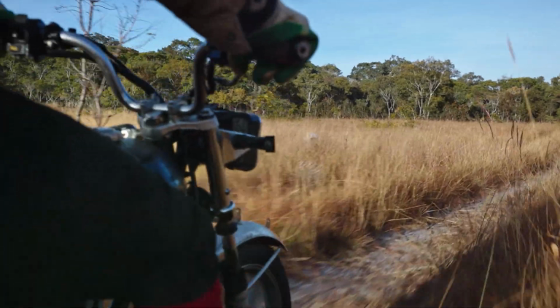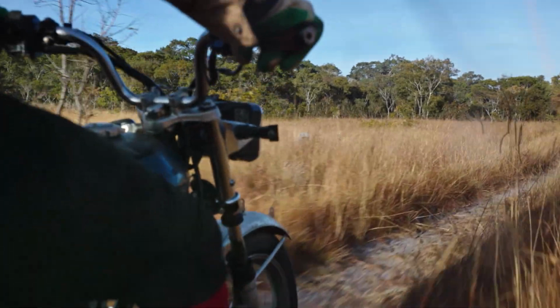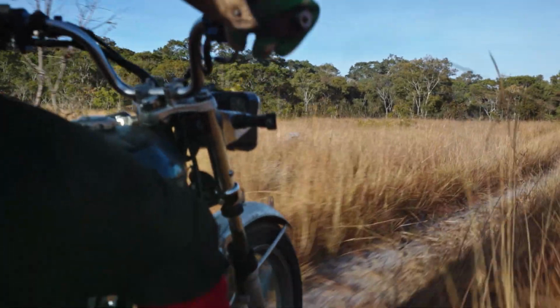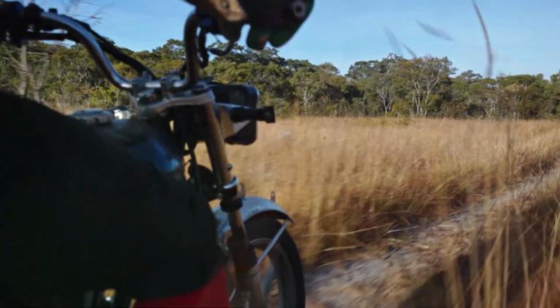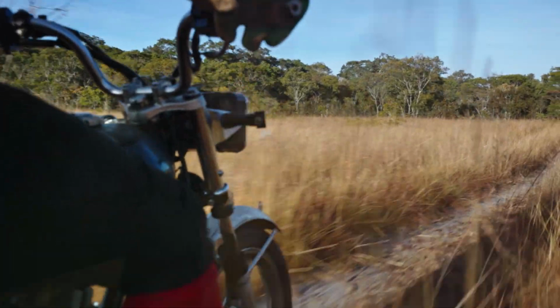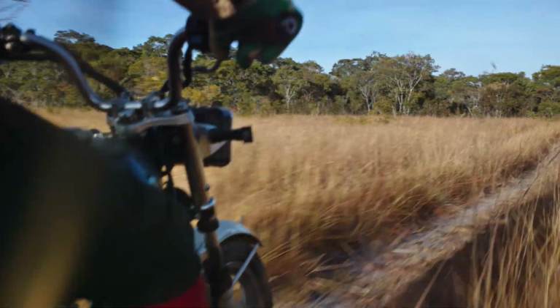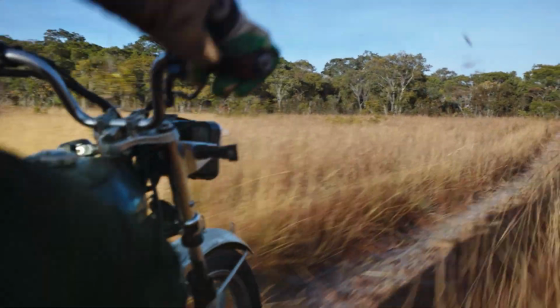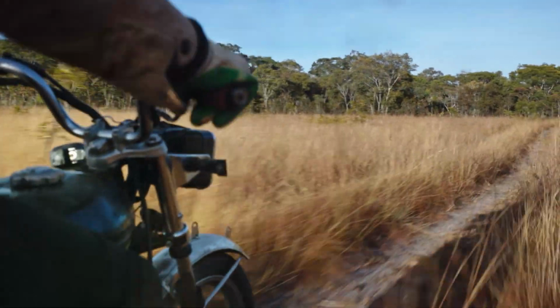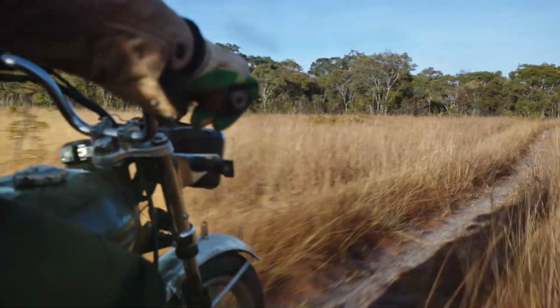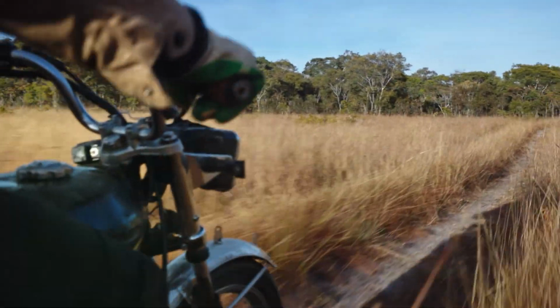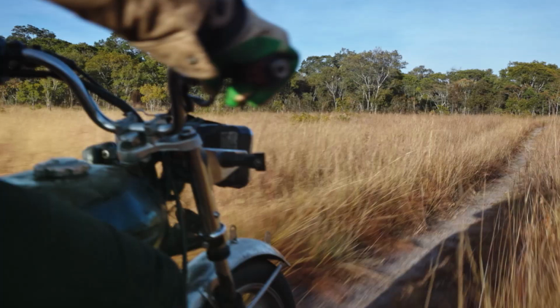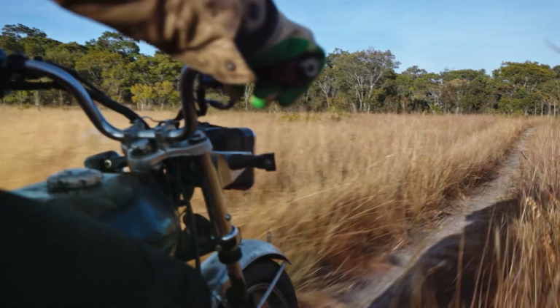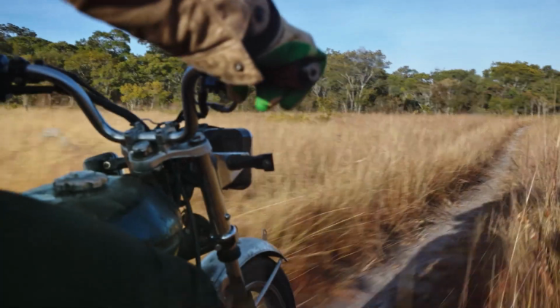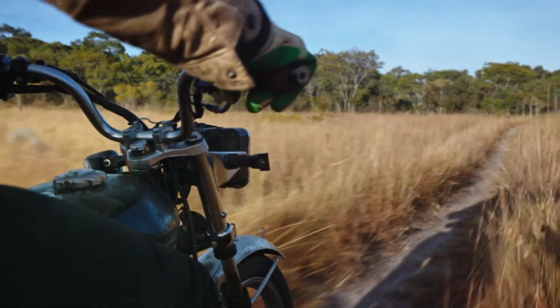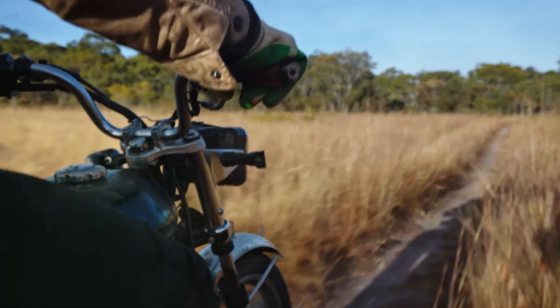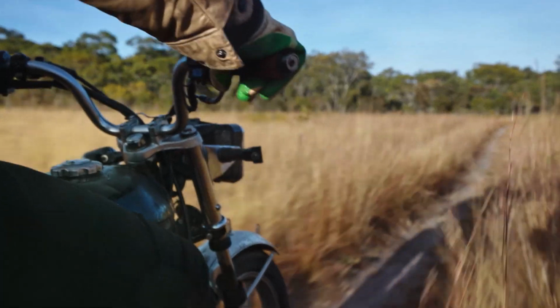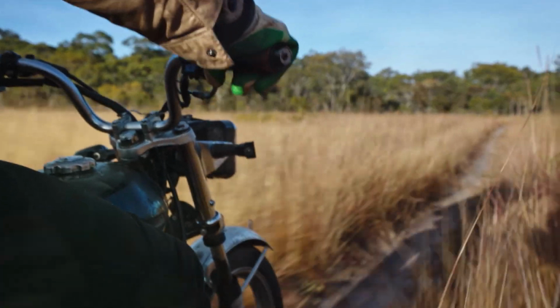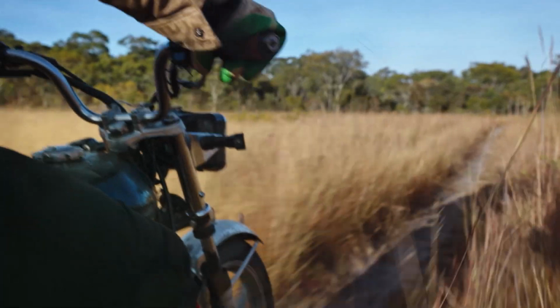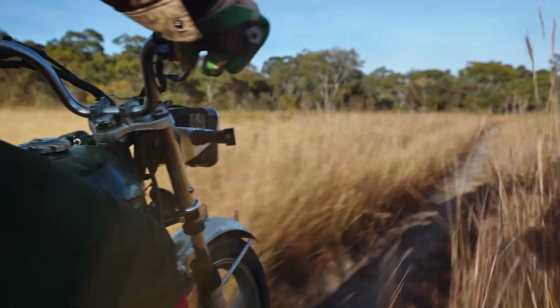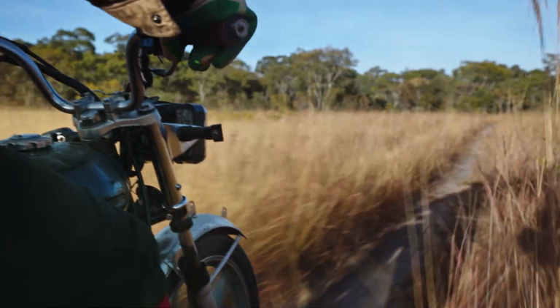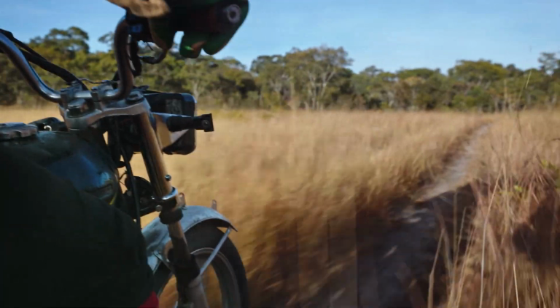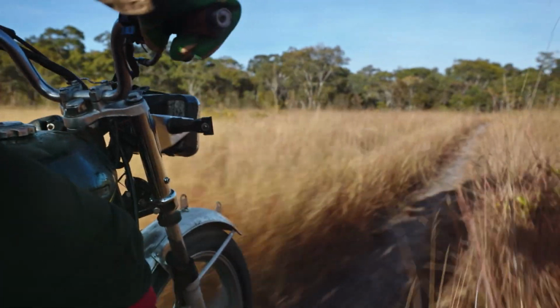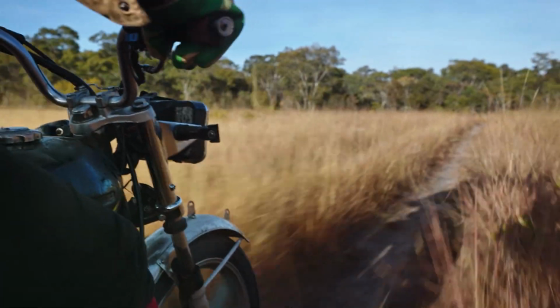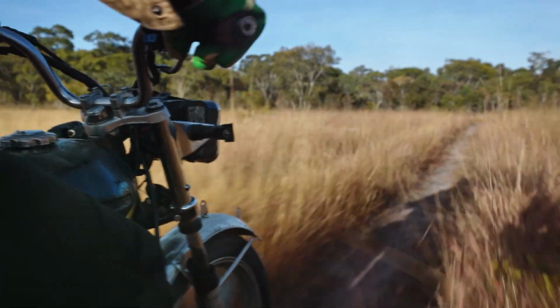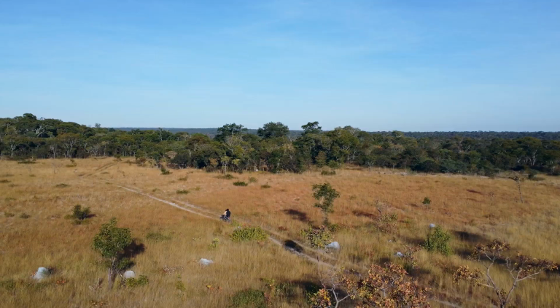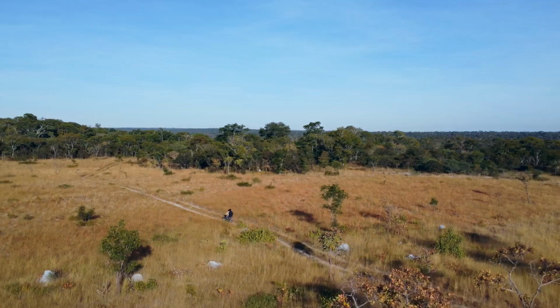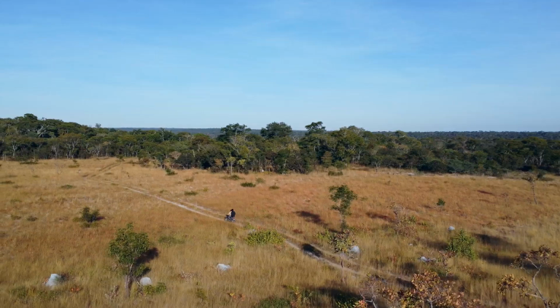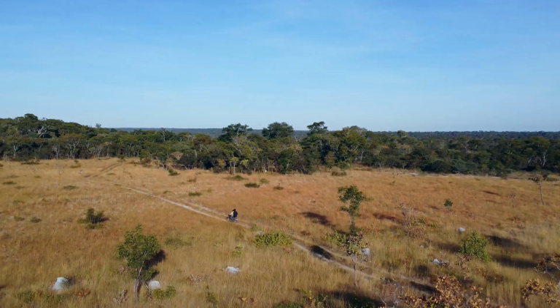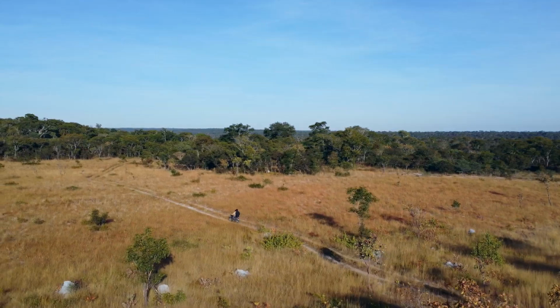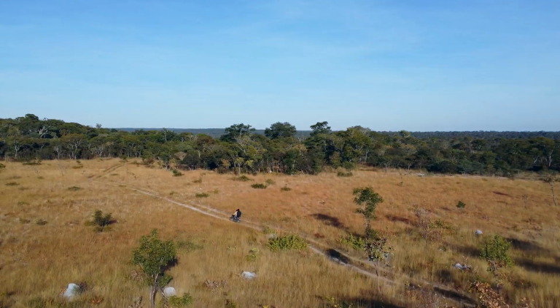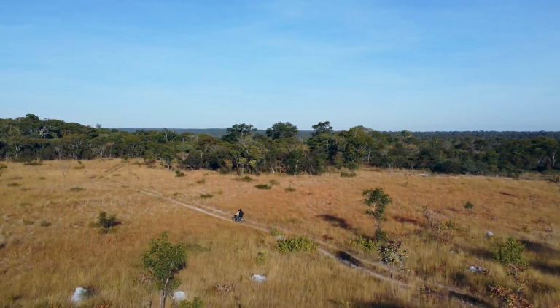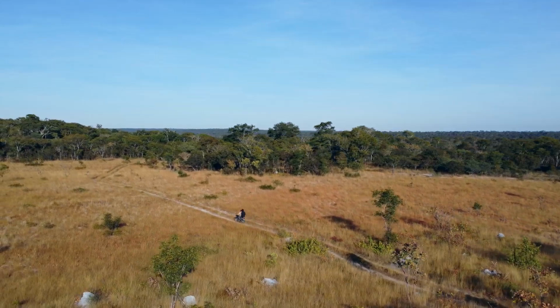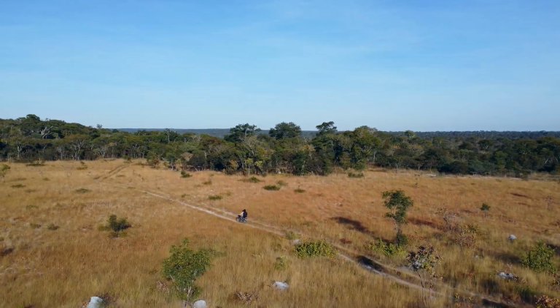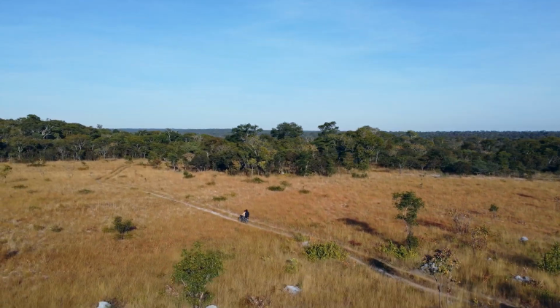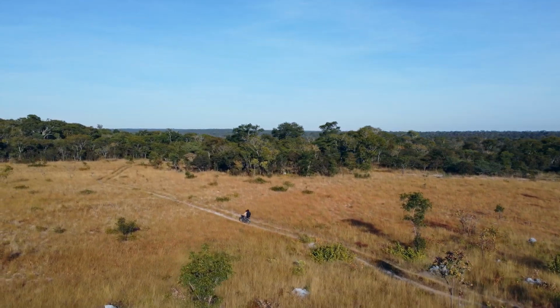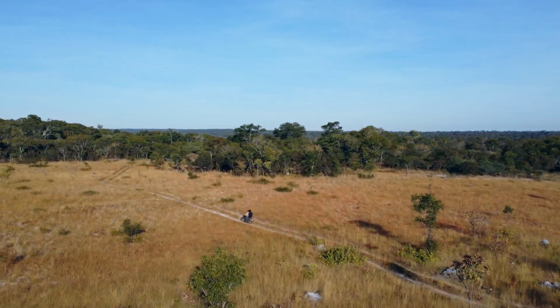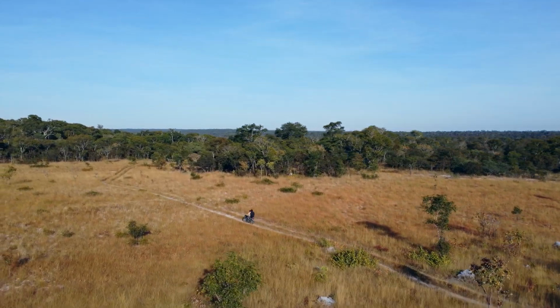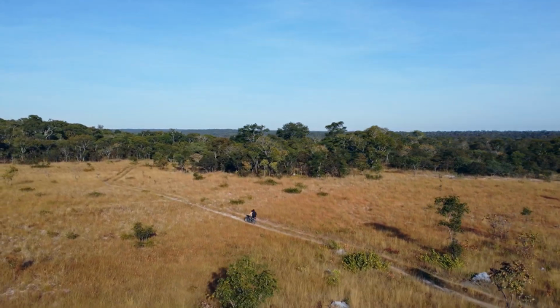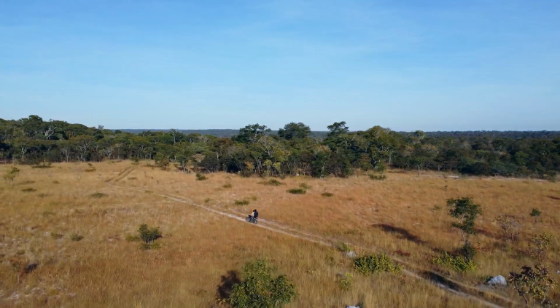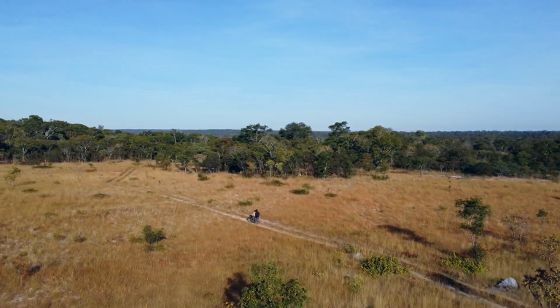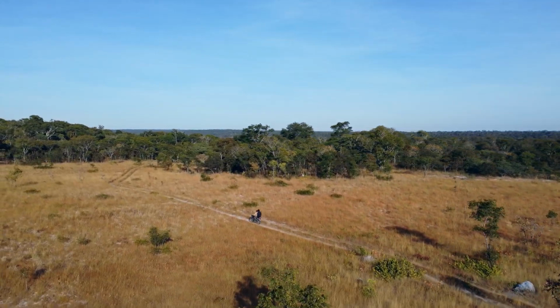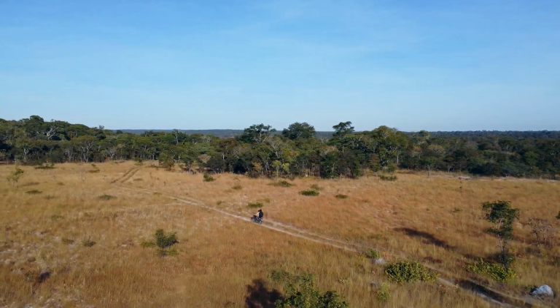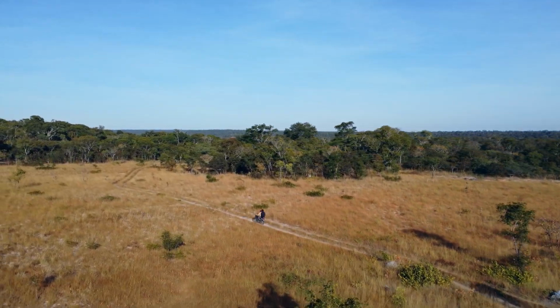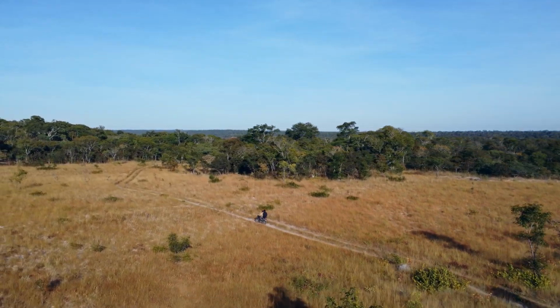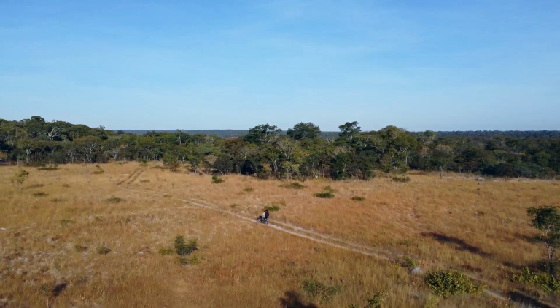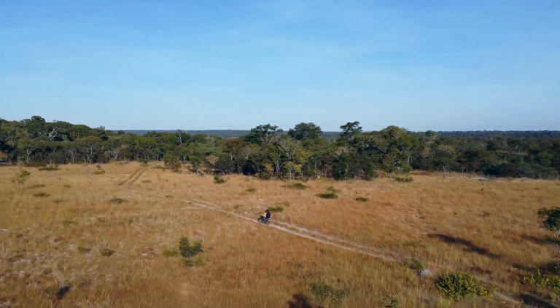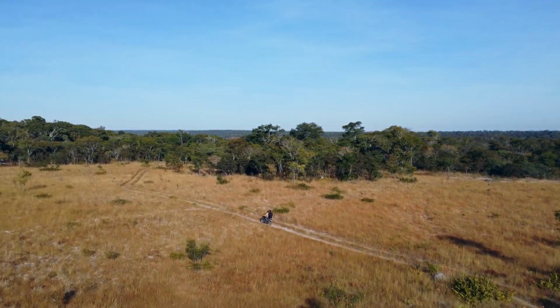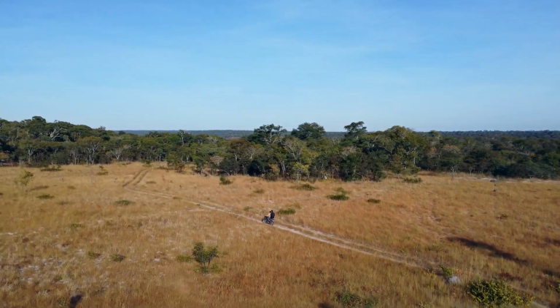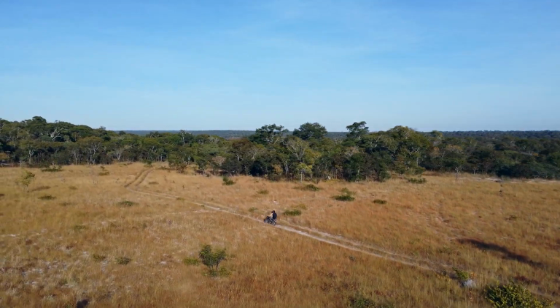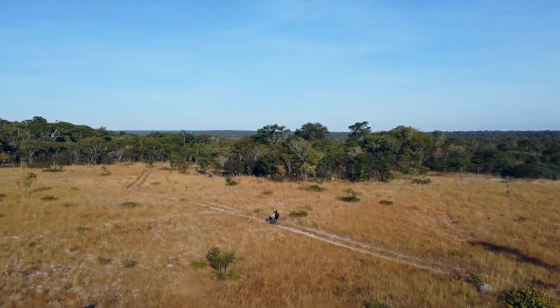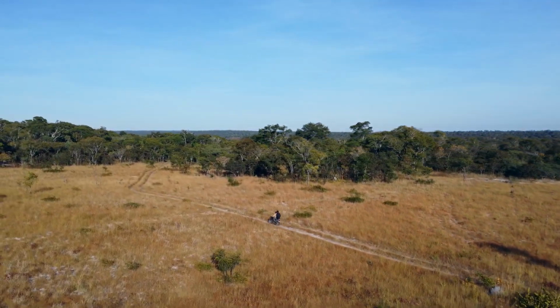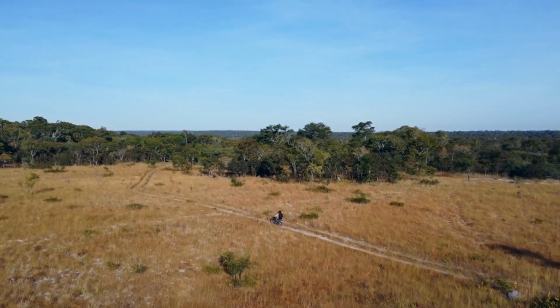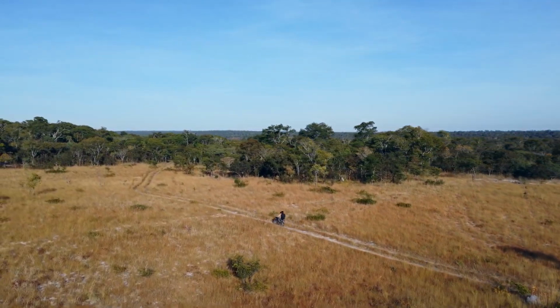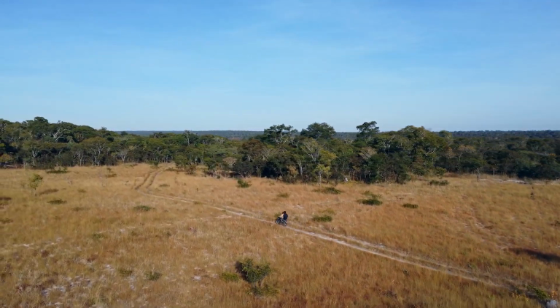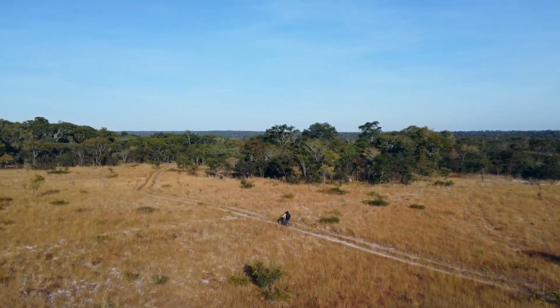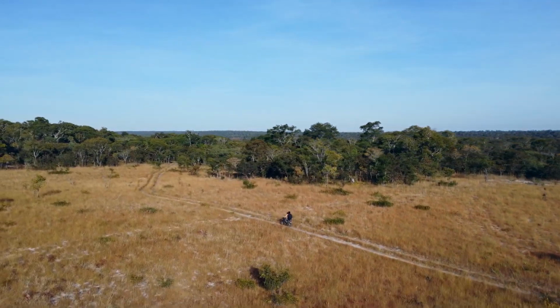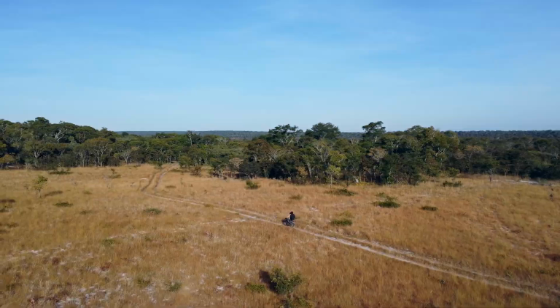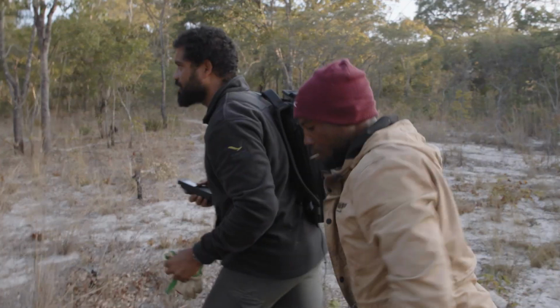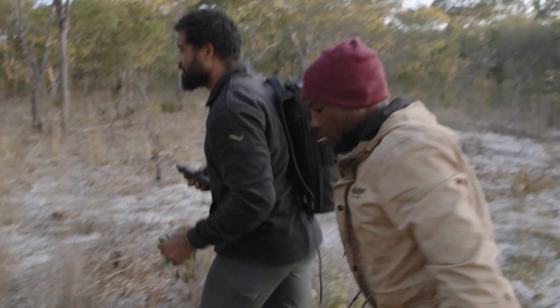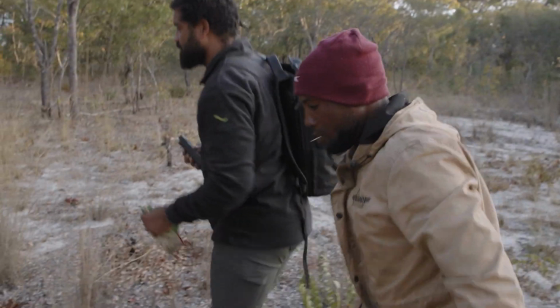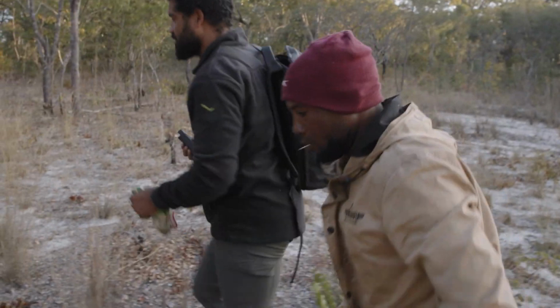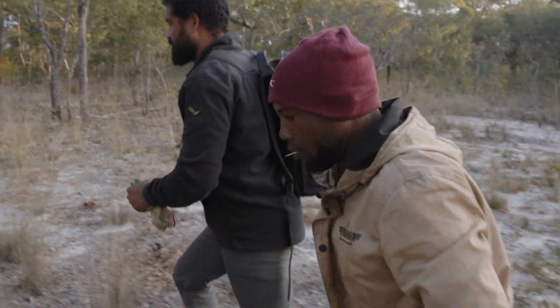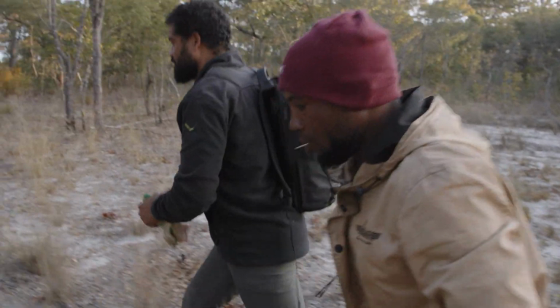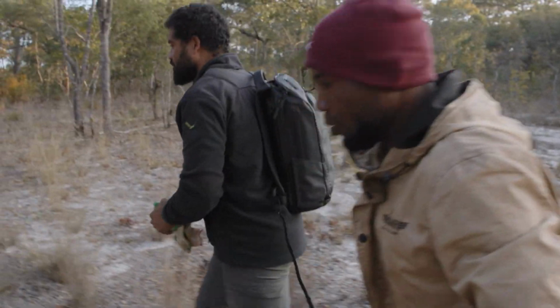Wildlife used to be abundant in this region, but Angola's civil war and illegal hunting have caused much of it to disappear.